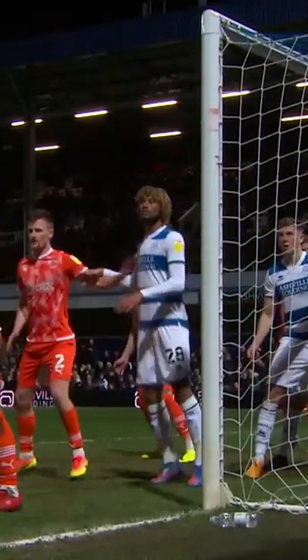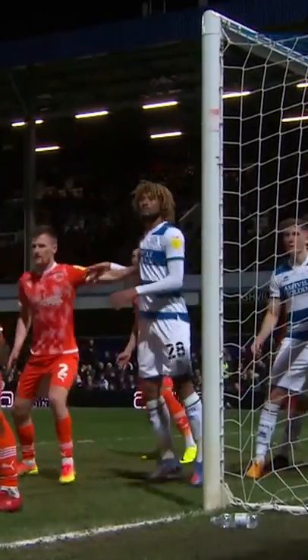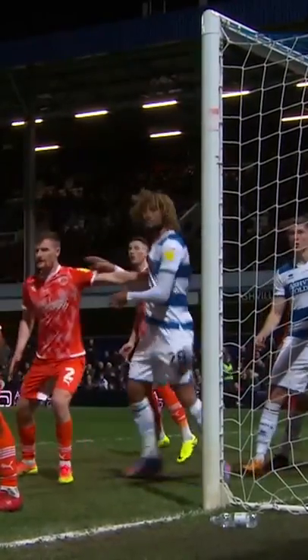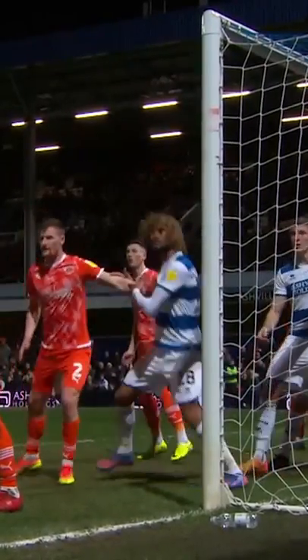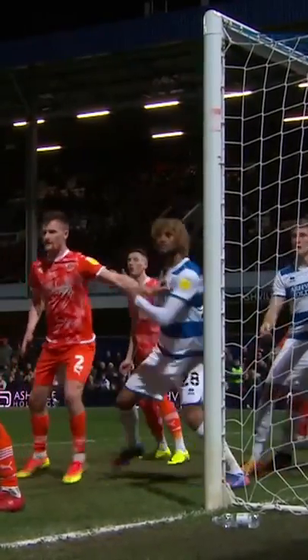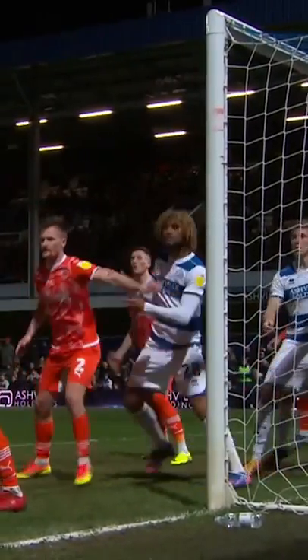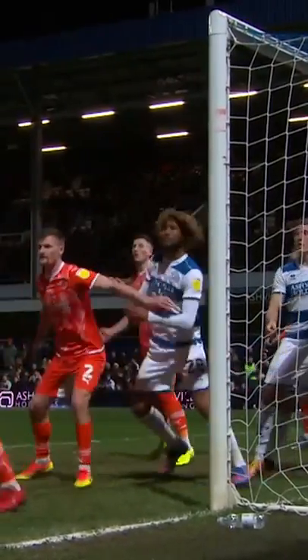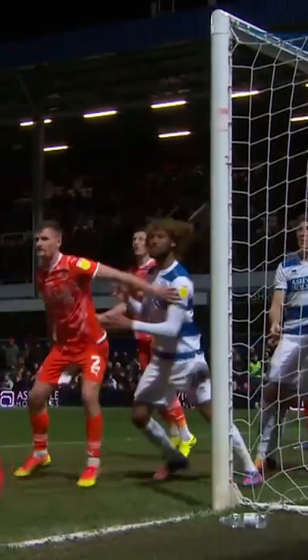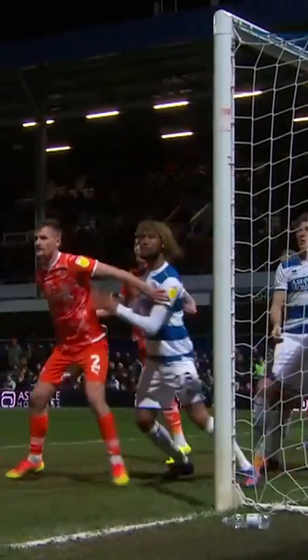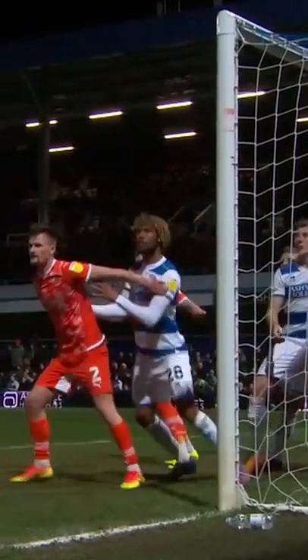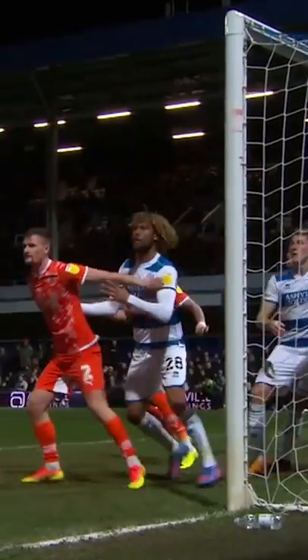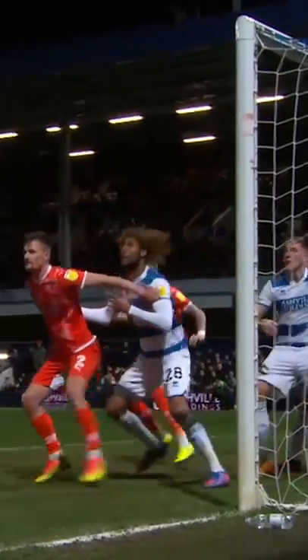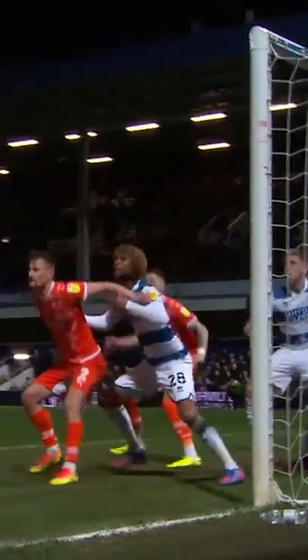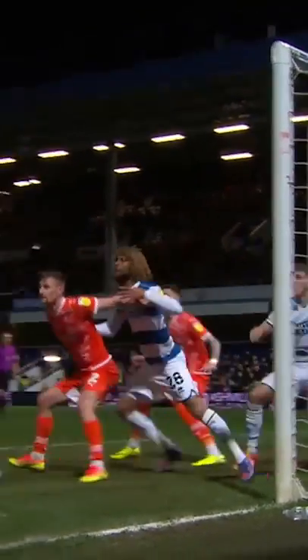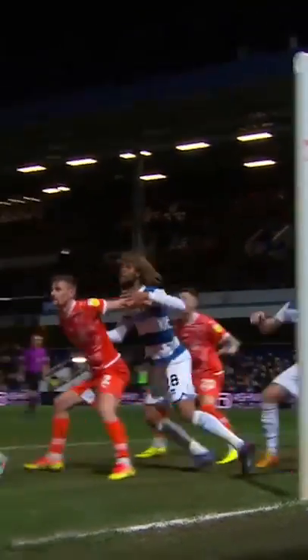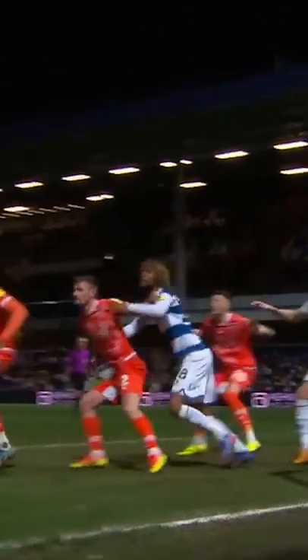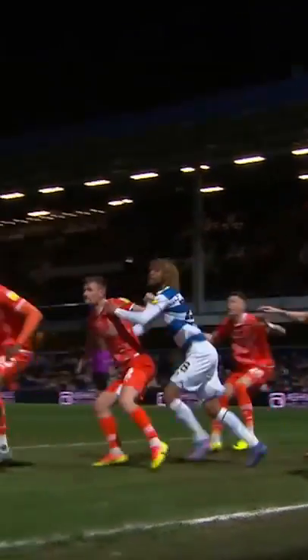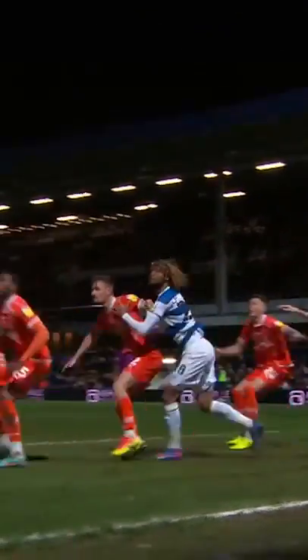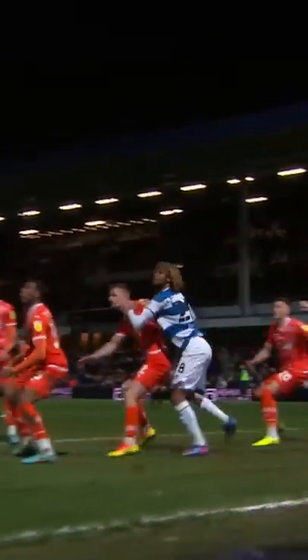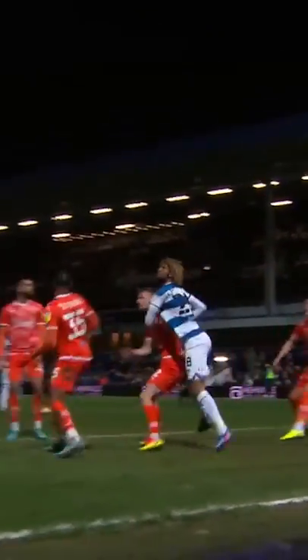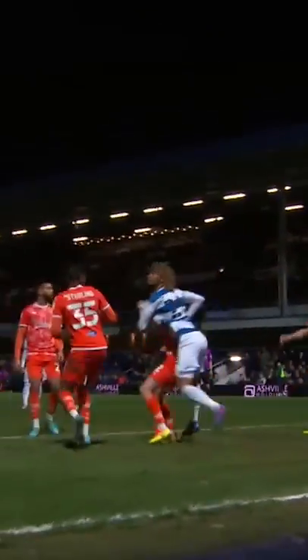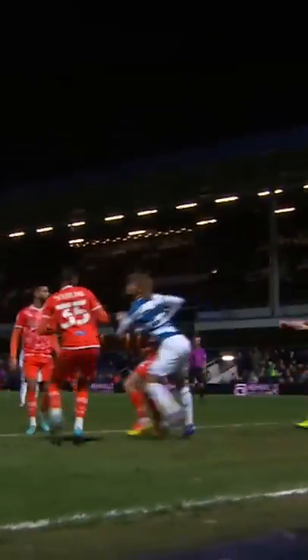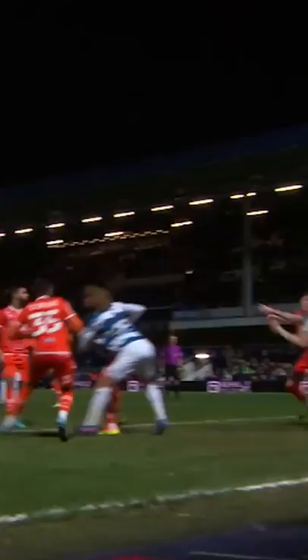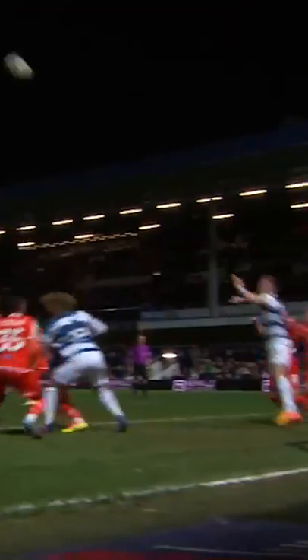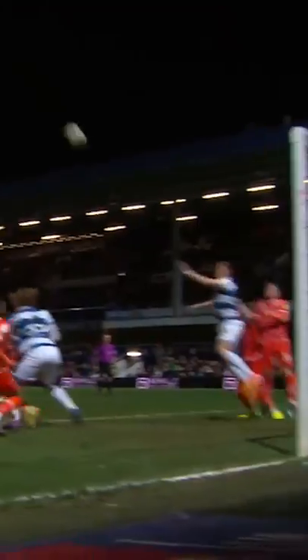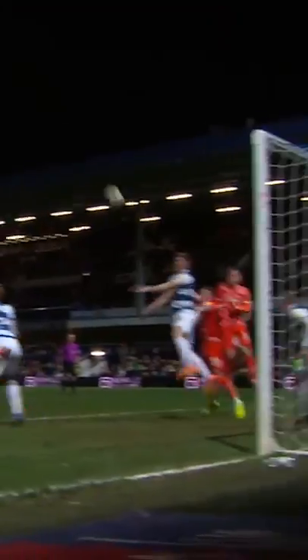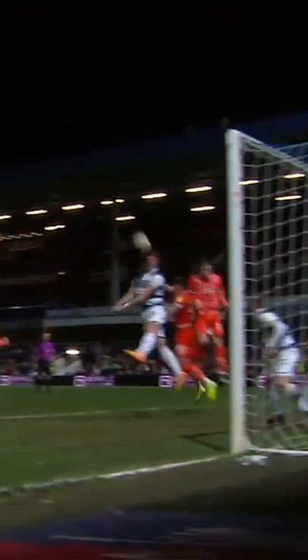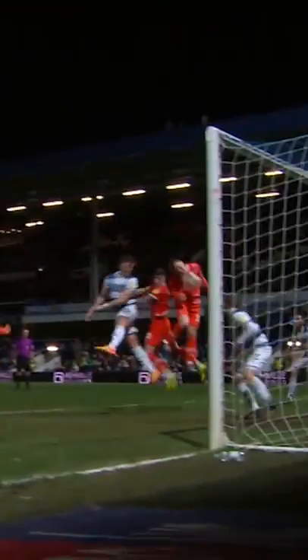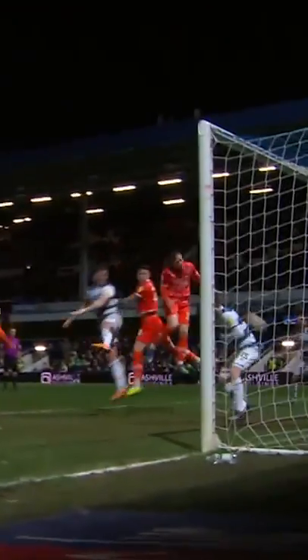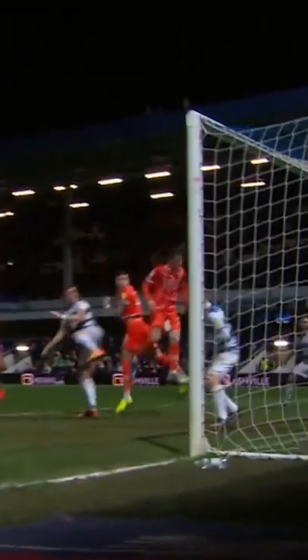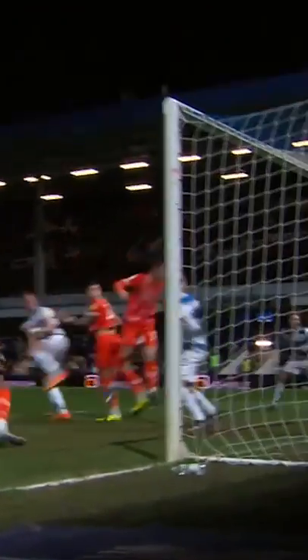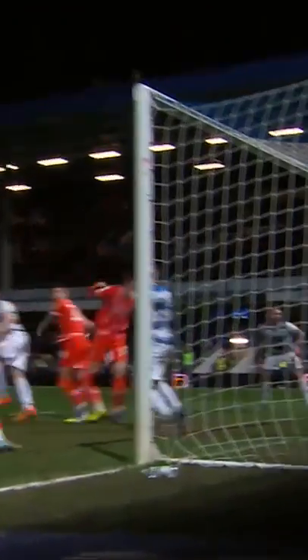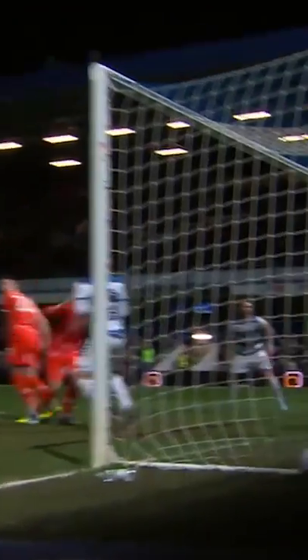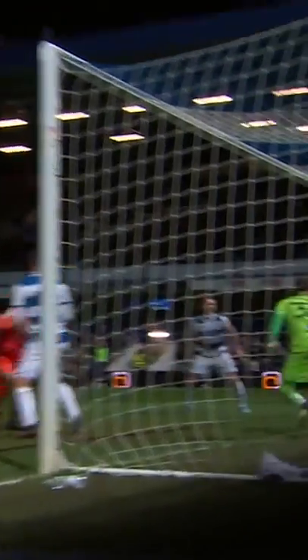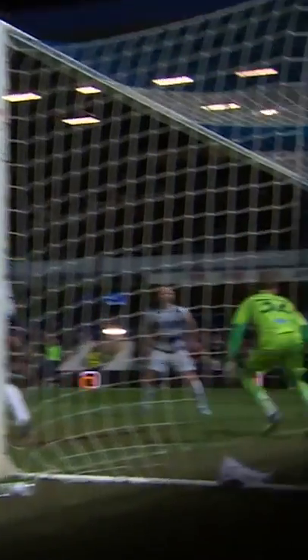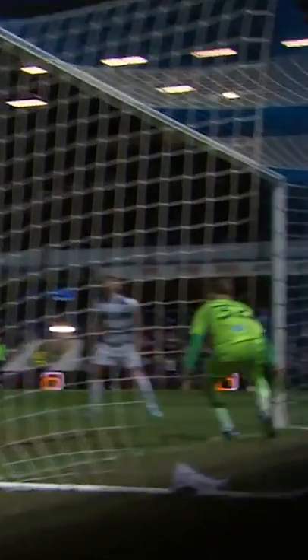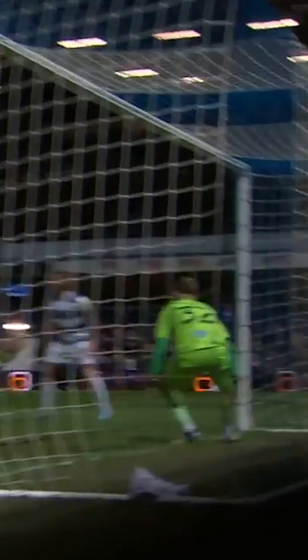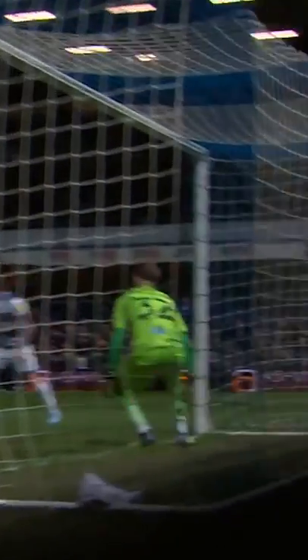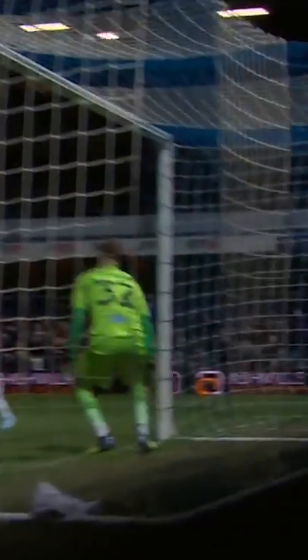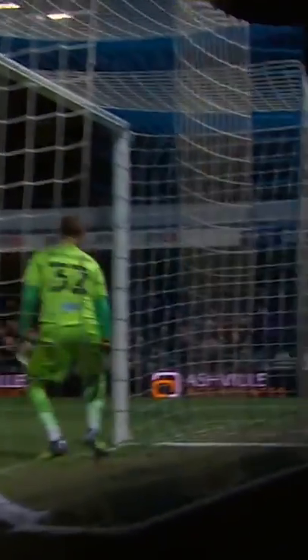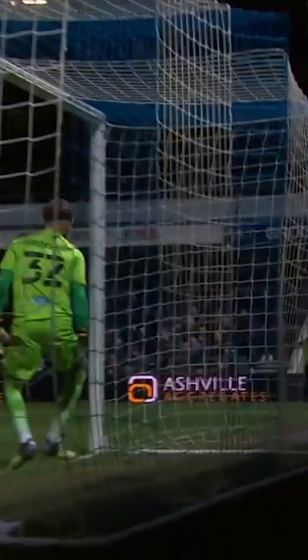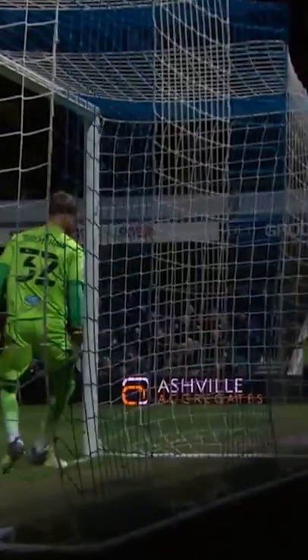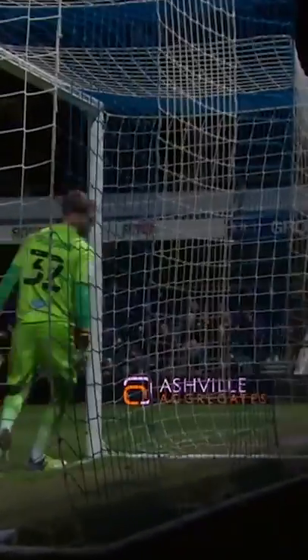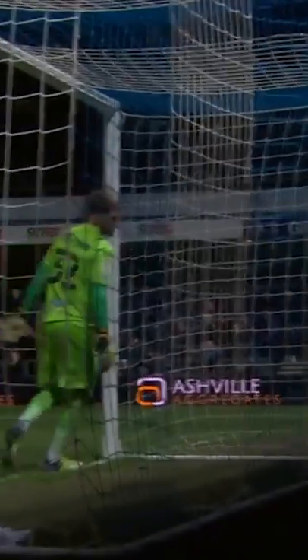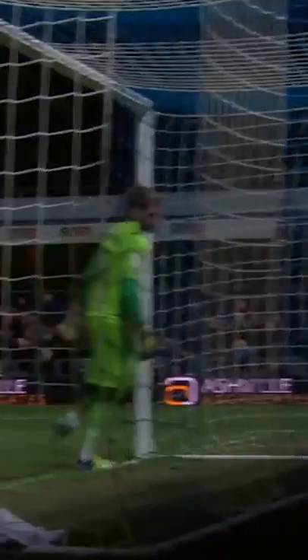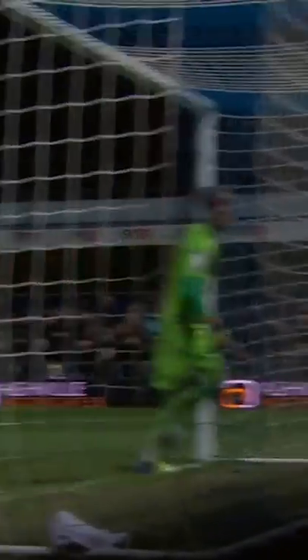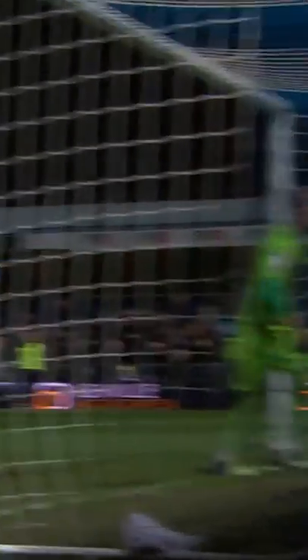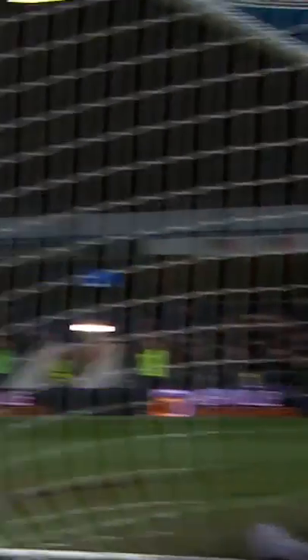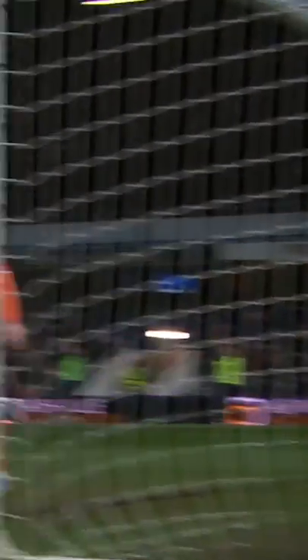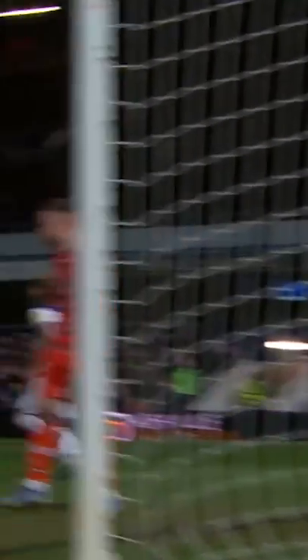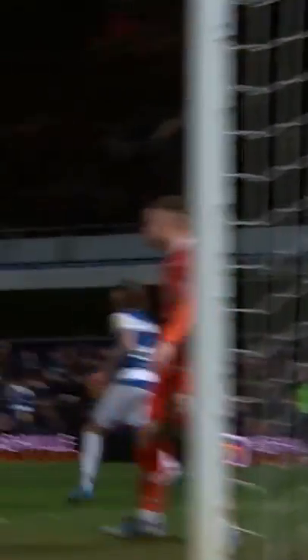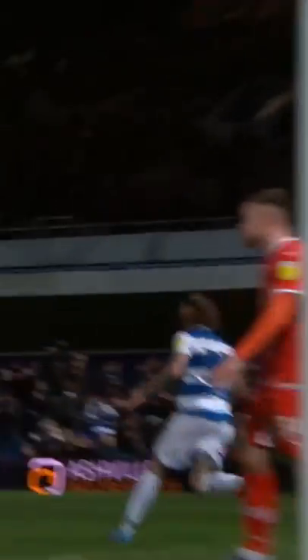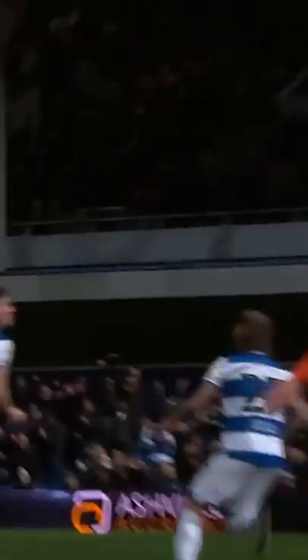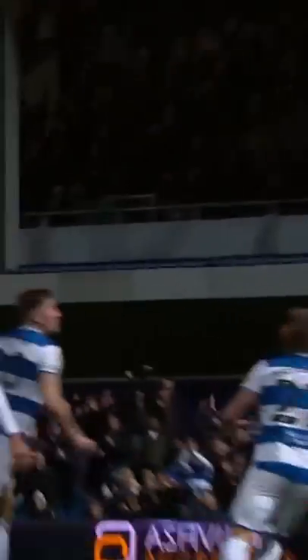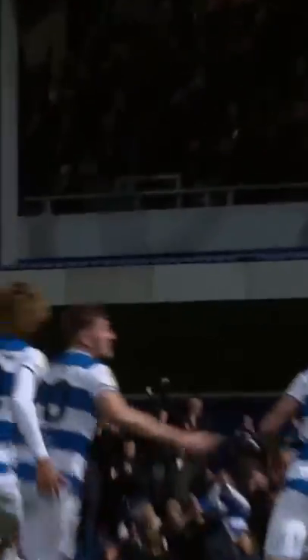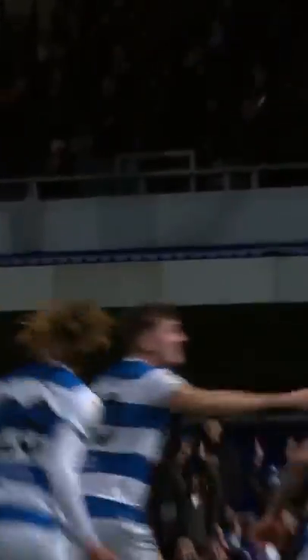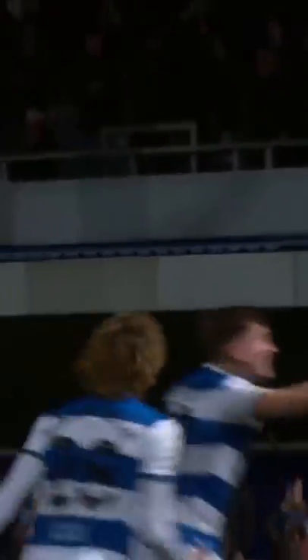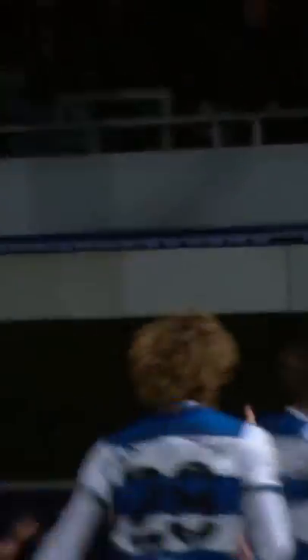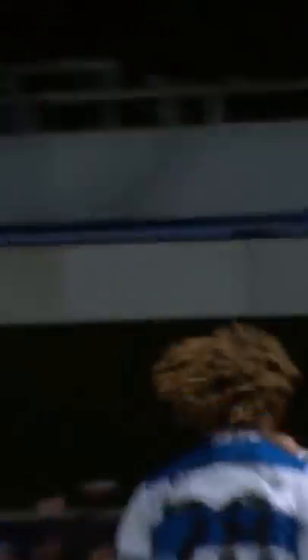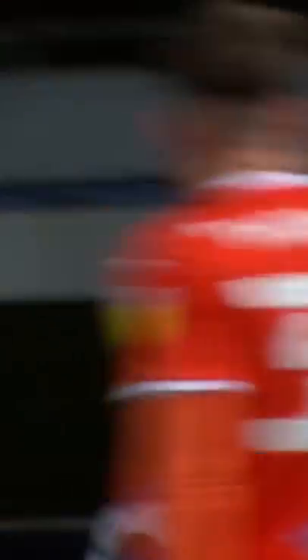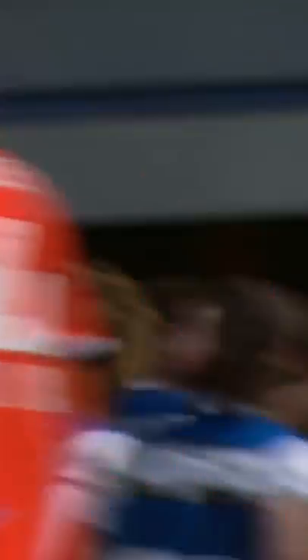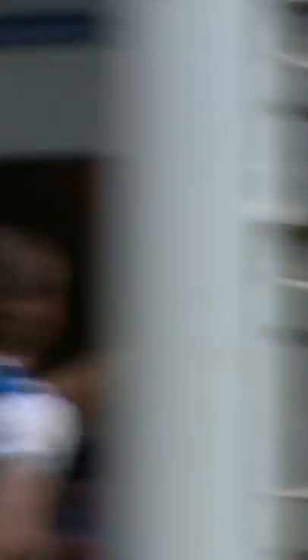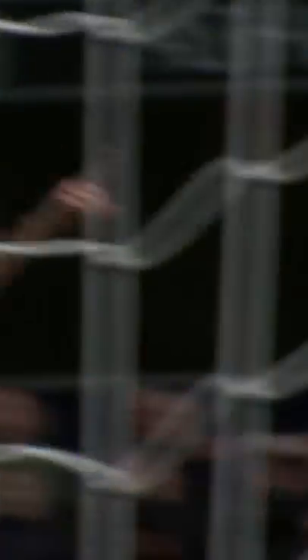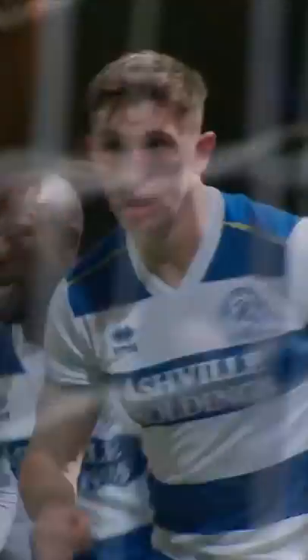Delightful Rangers — there he is, starts on the keeper, a little nudge. 1-0 Rangers.